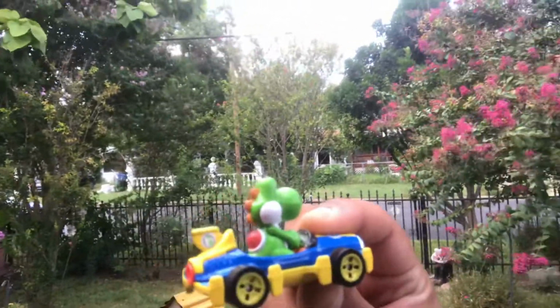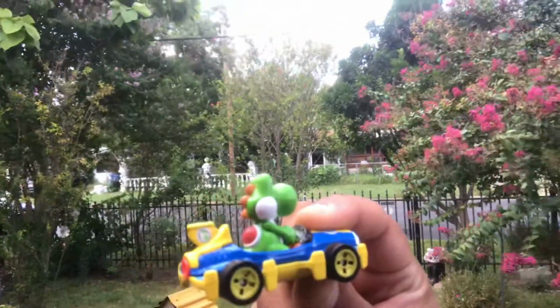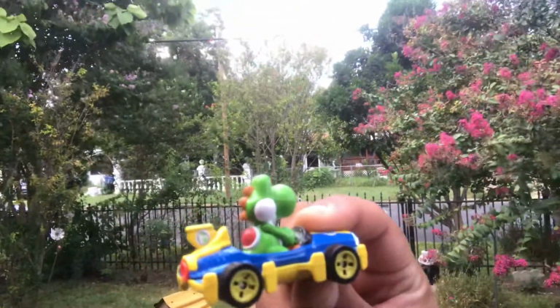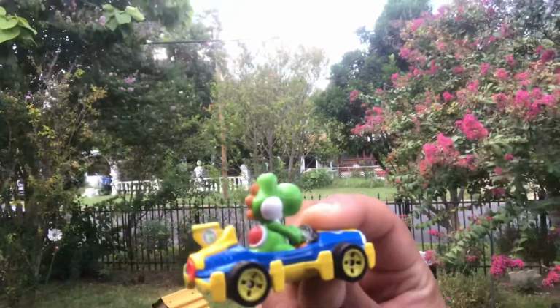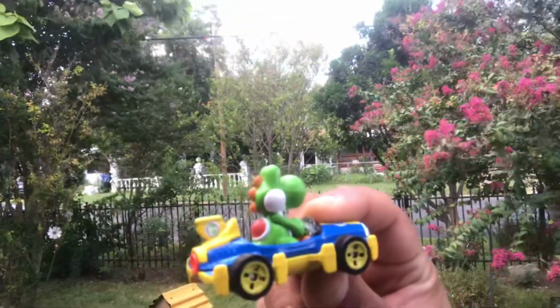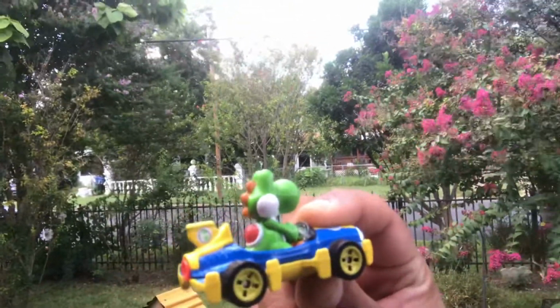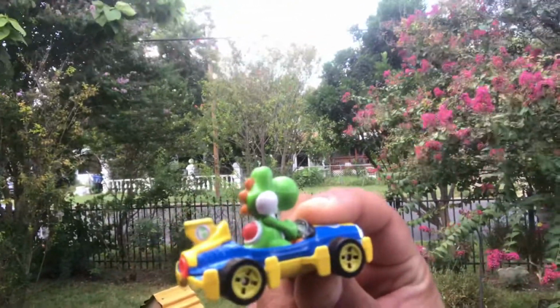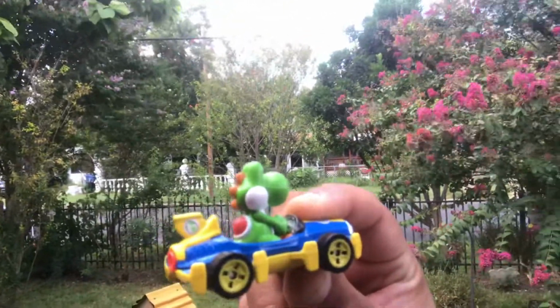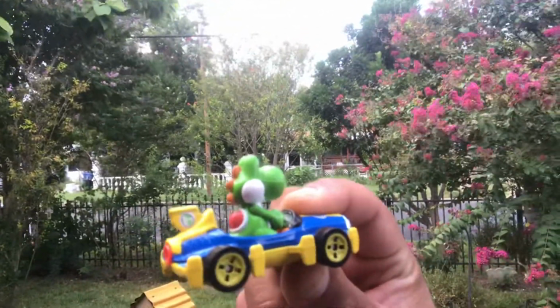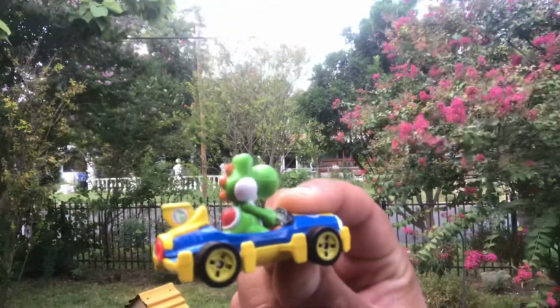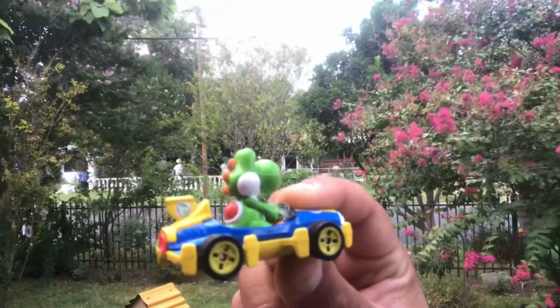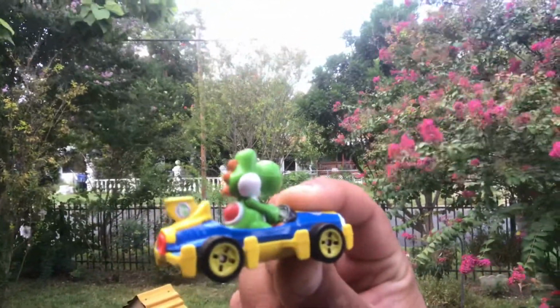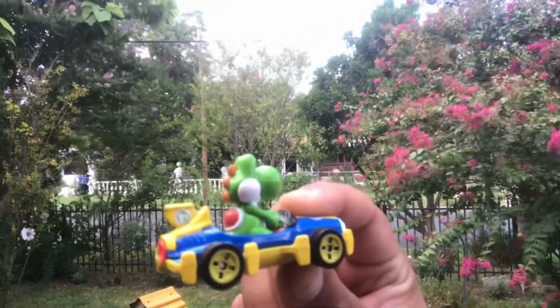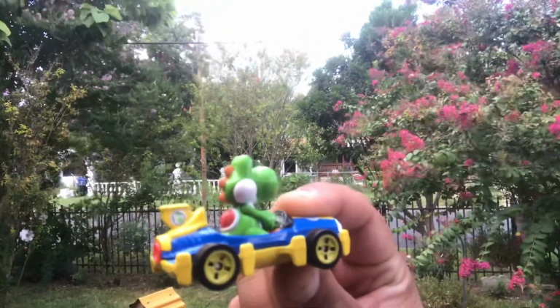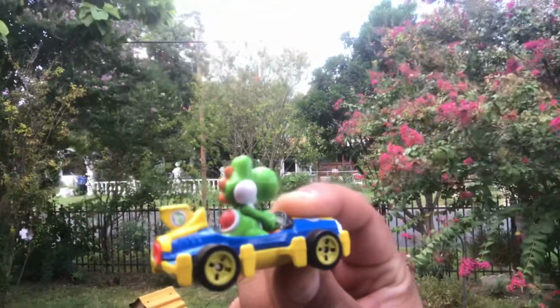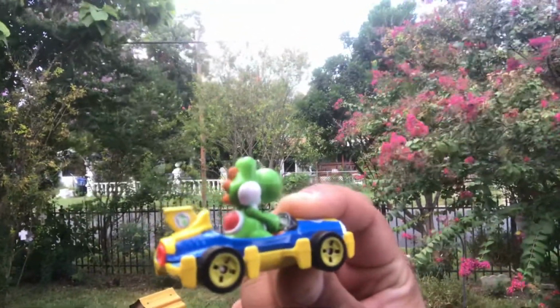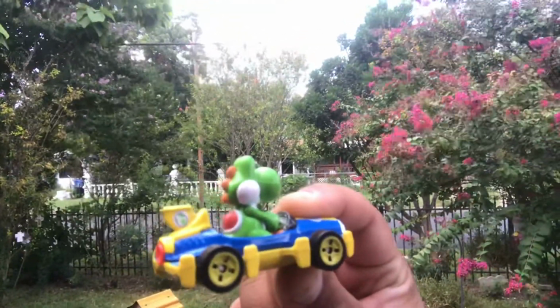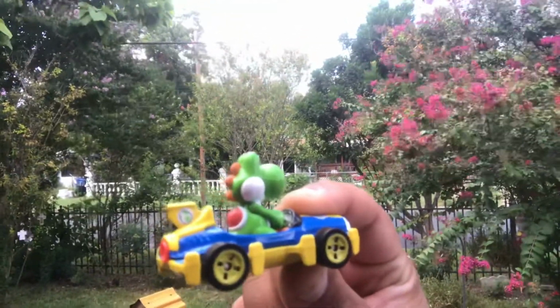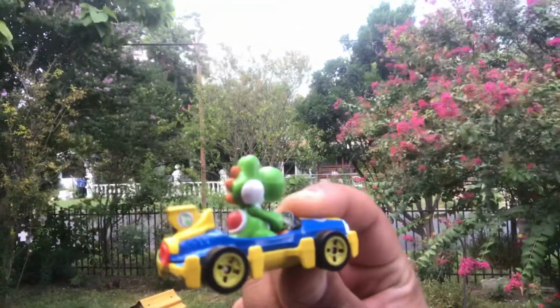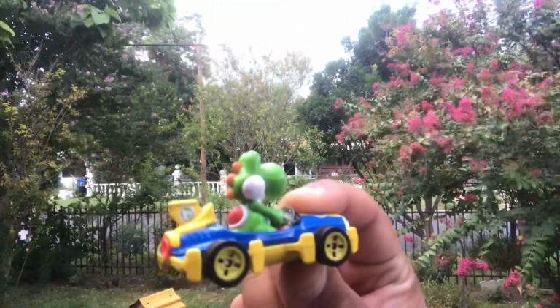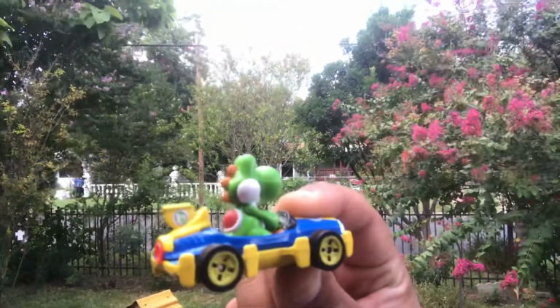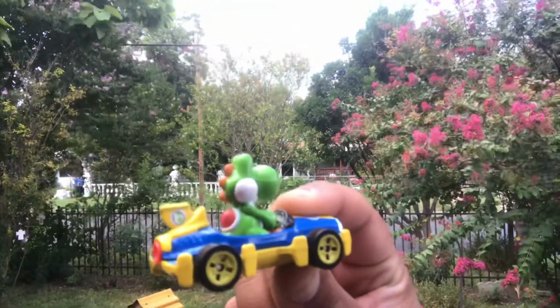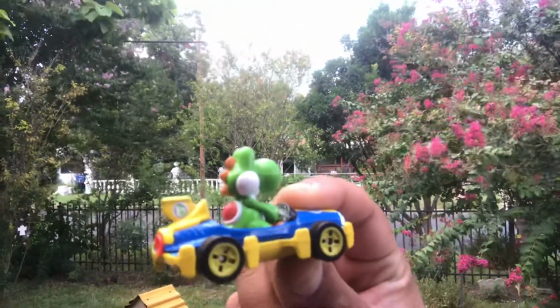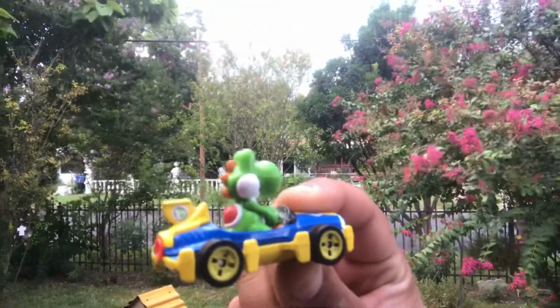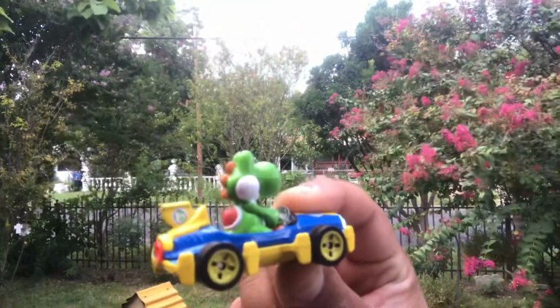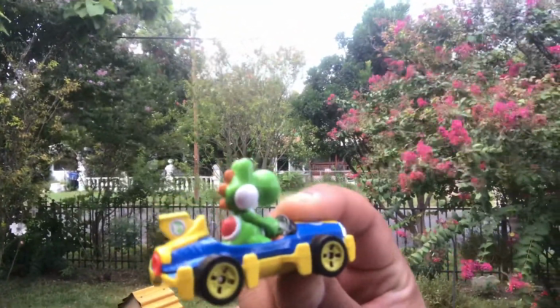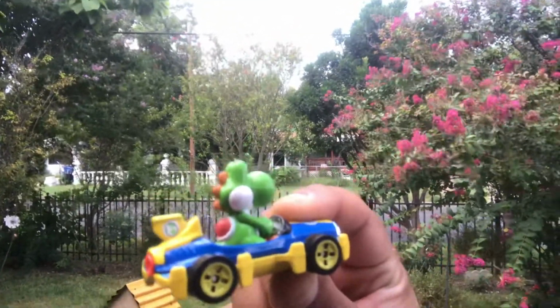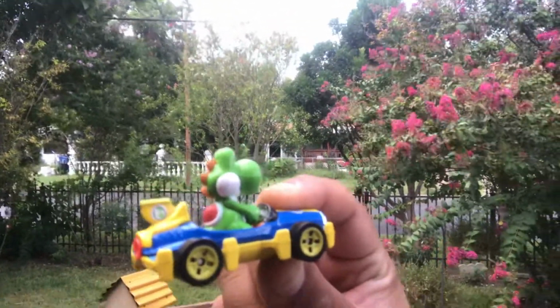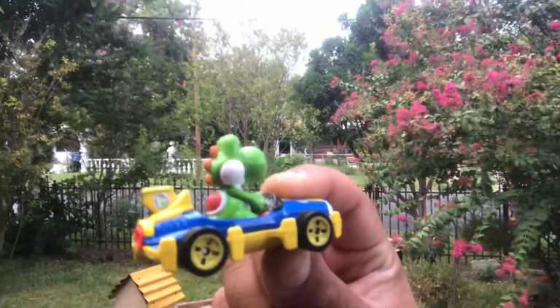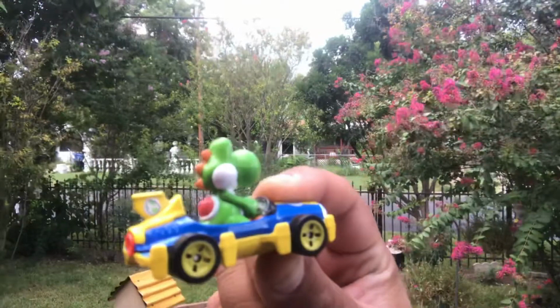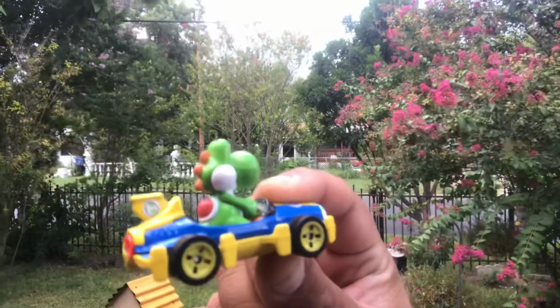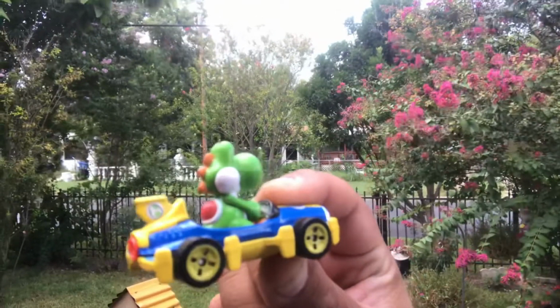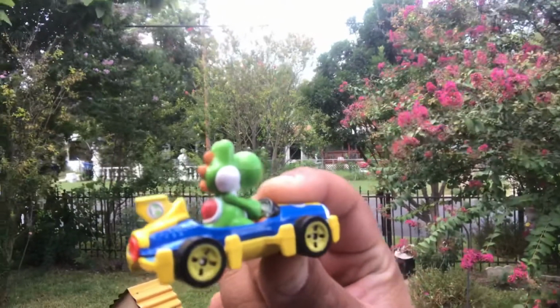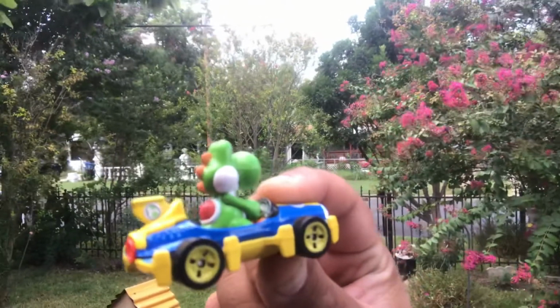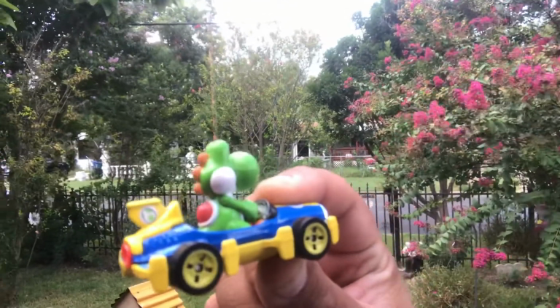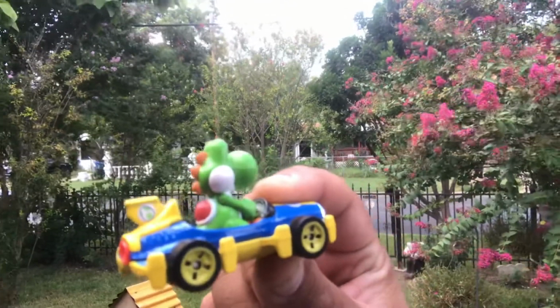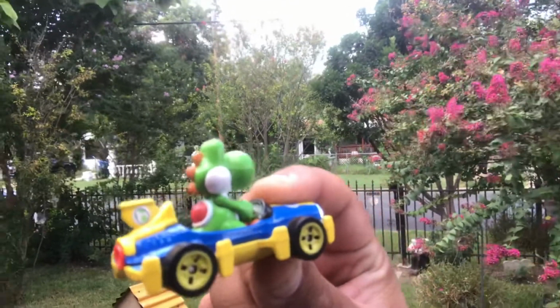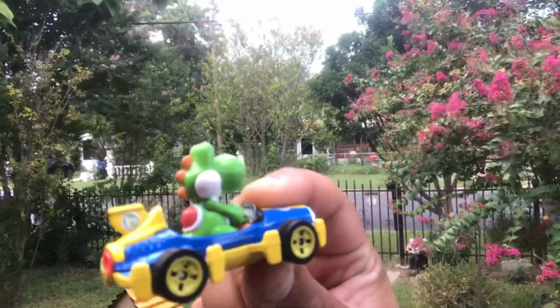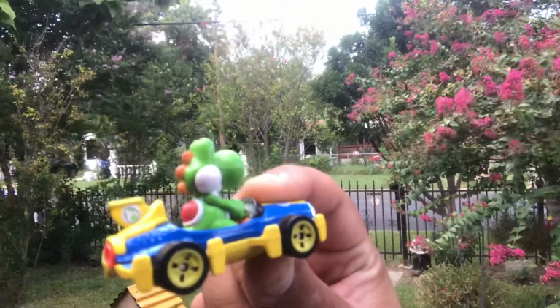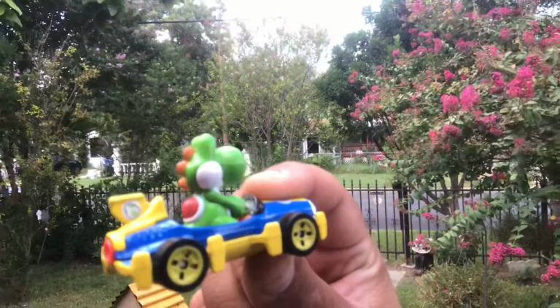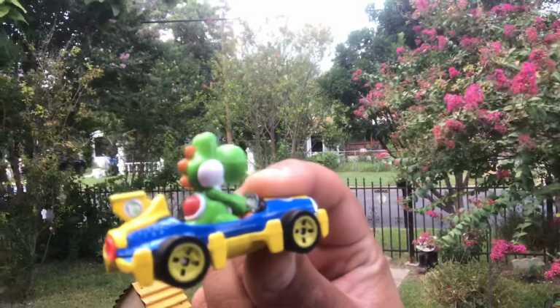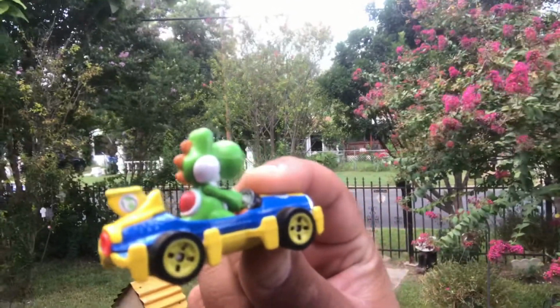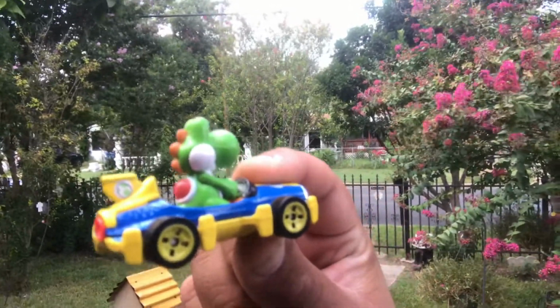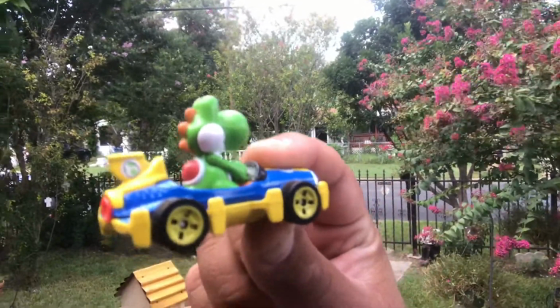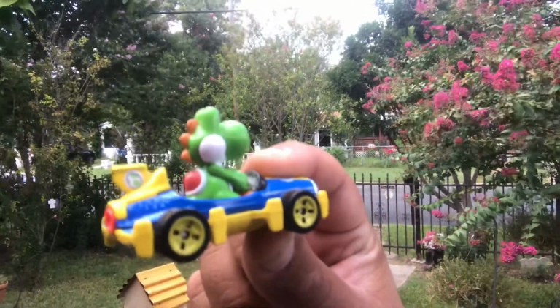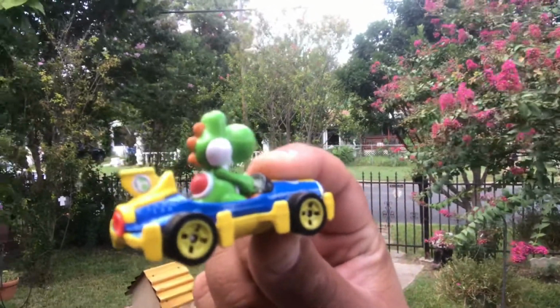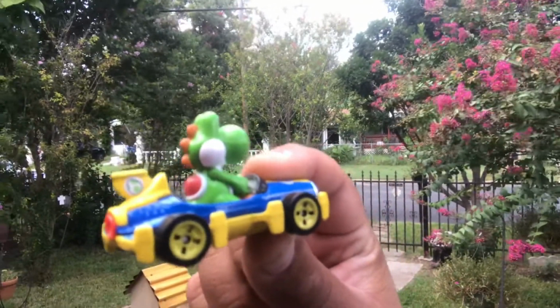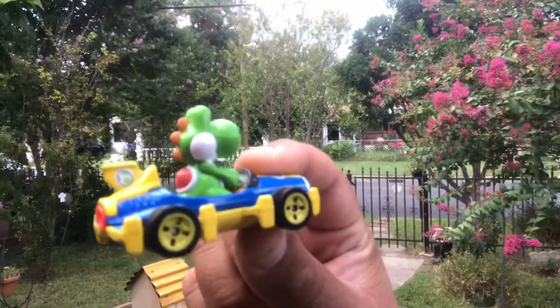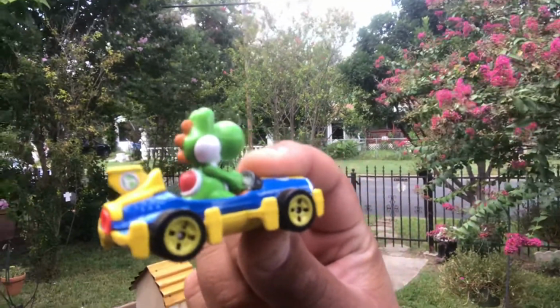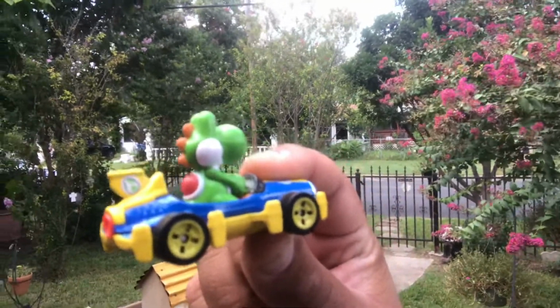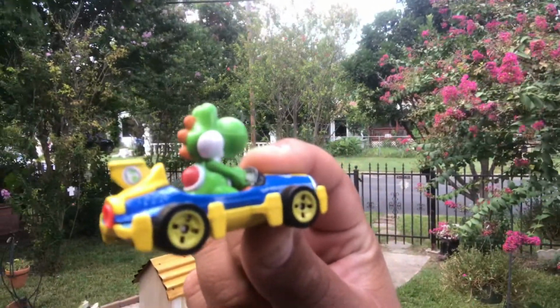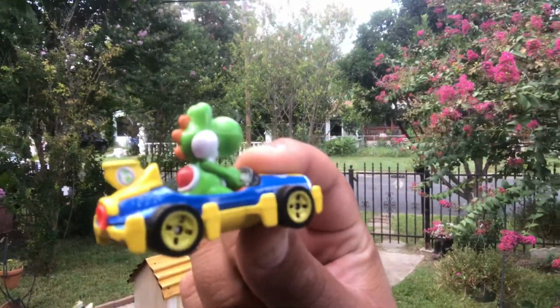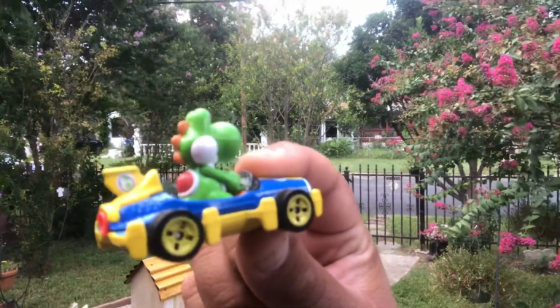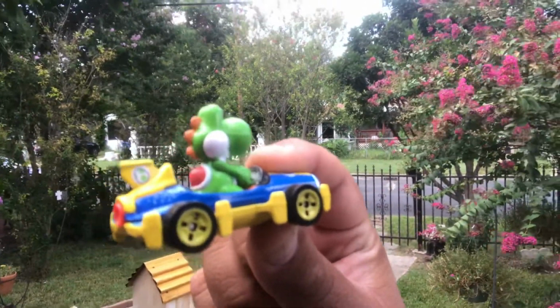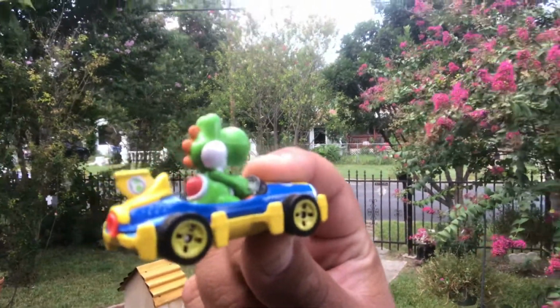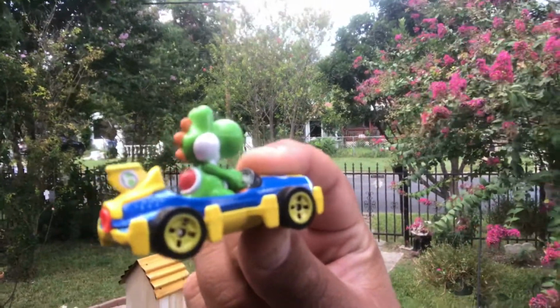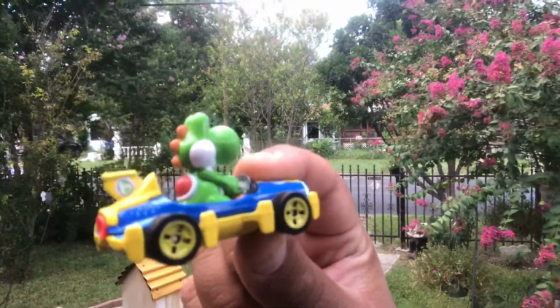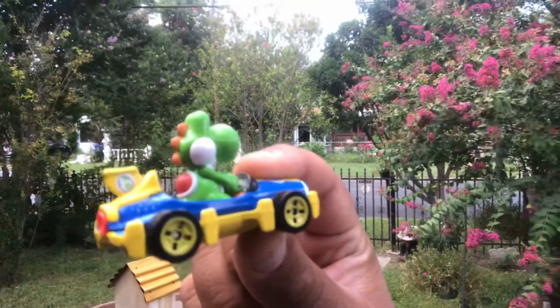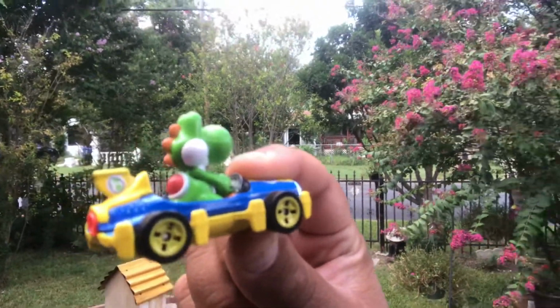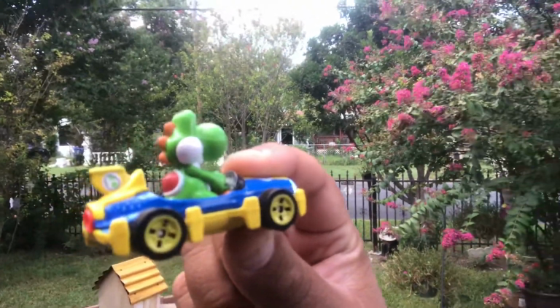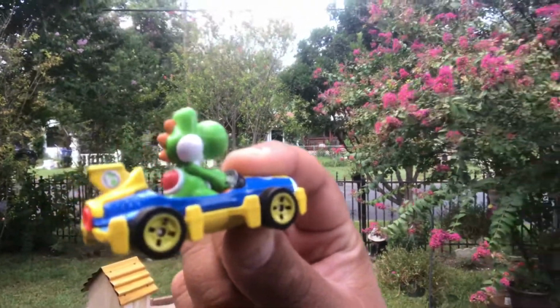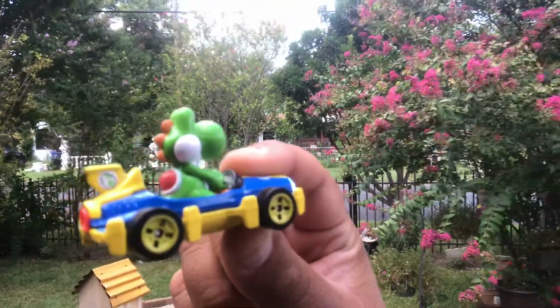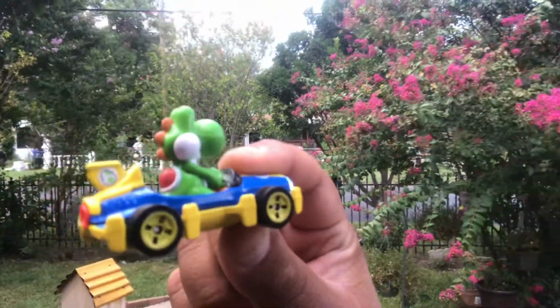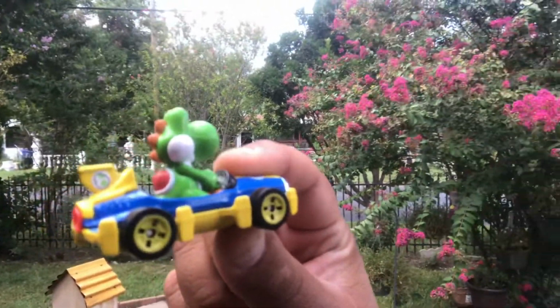It is Chris the random blind guy here with a nostalgic toy review from Hot Wheels Mario Kart. I got the Yoshi.